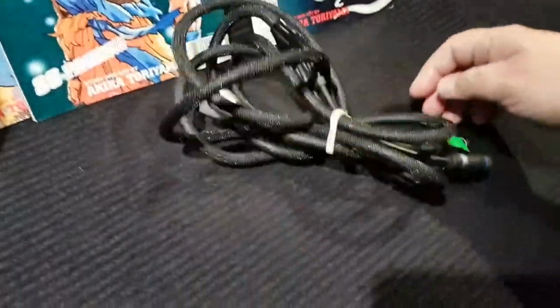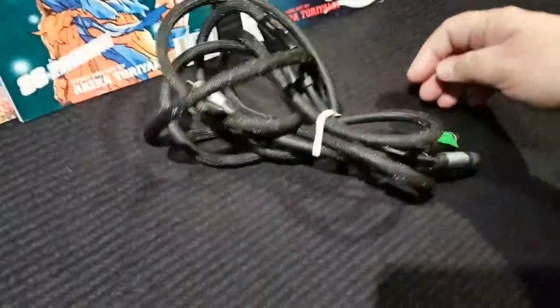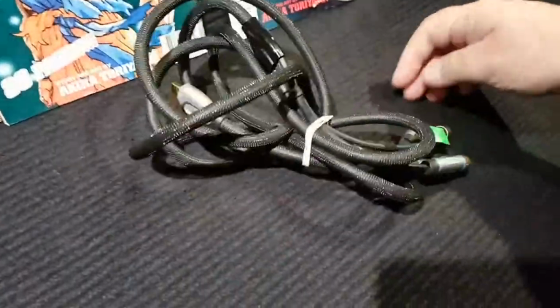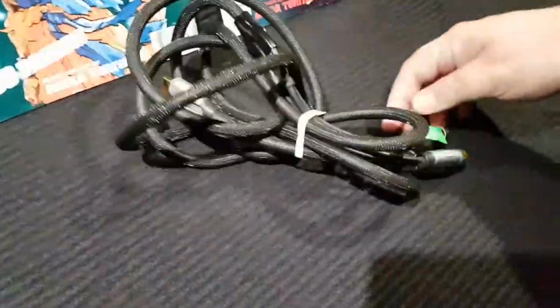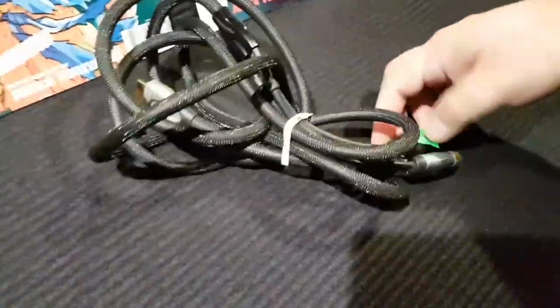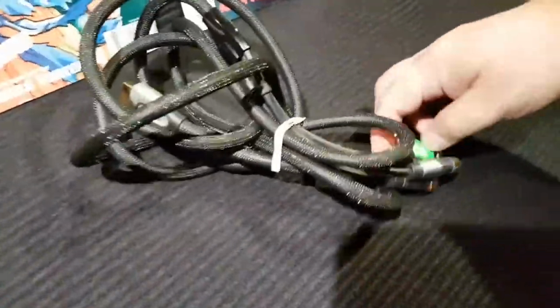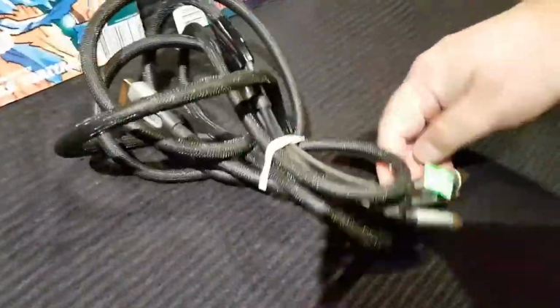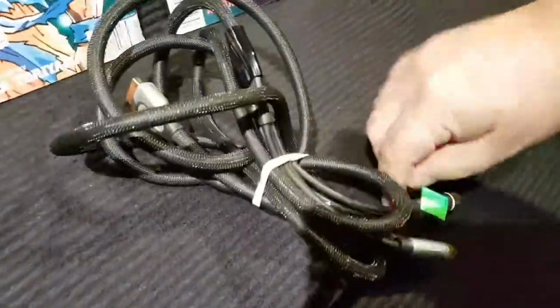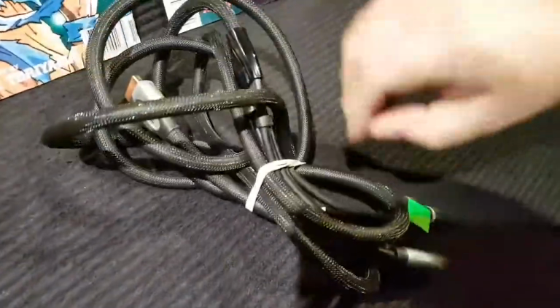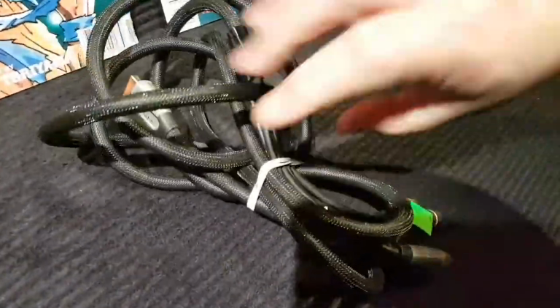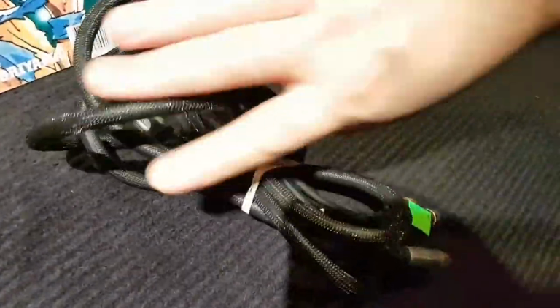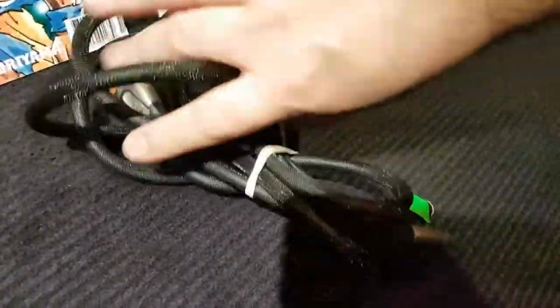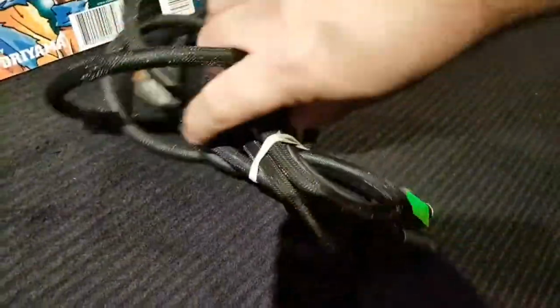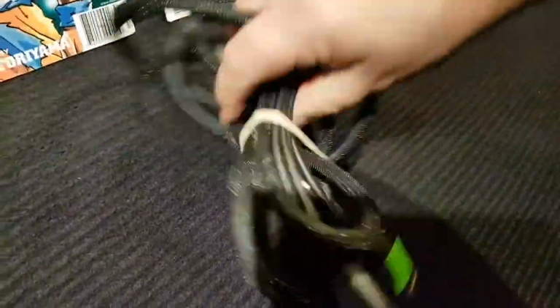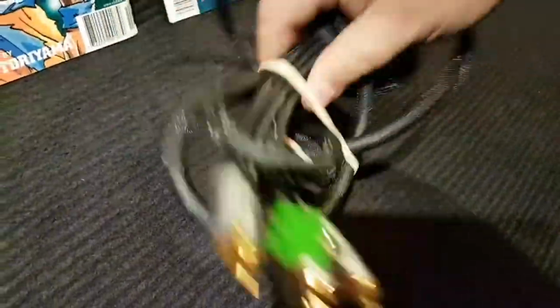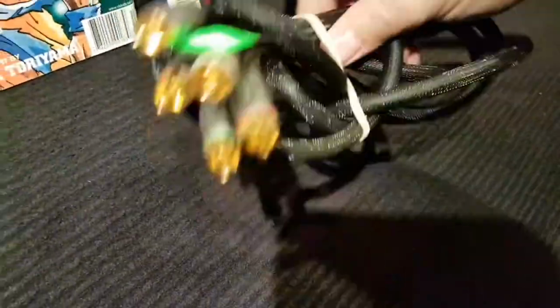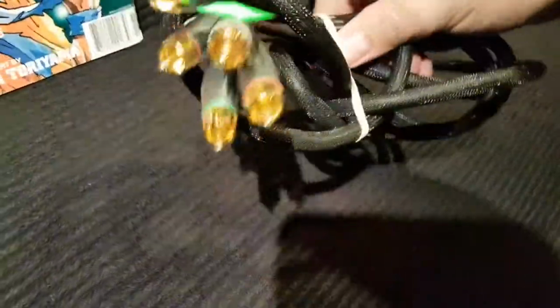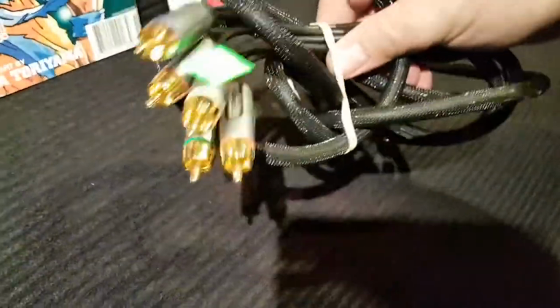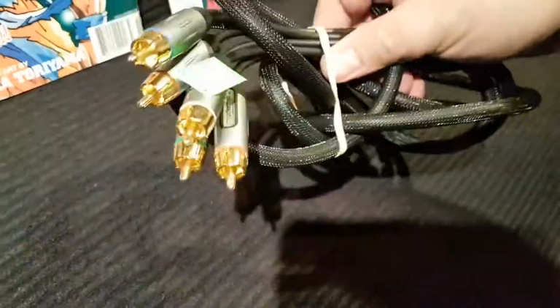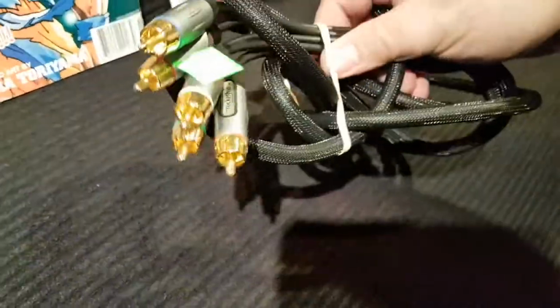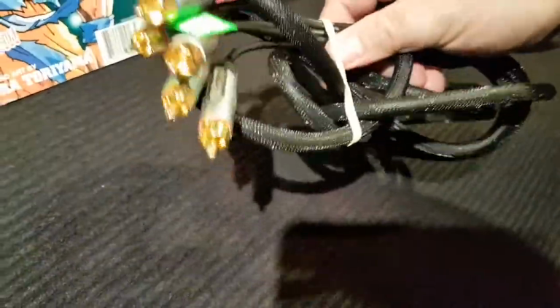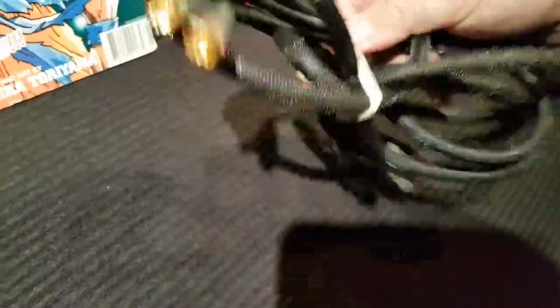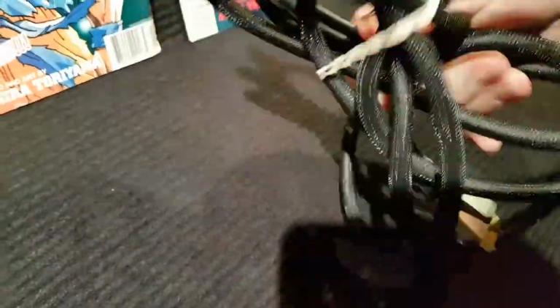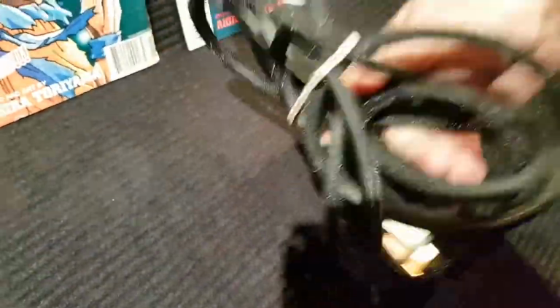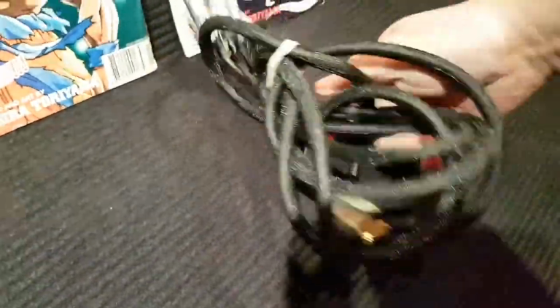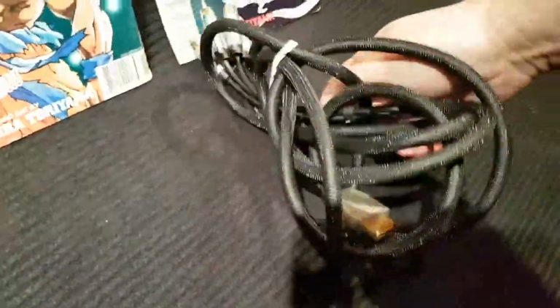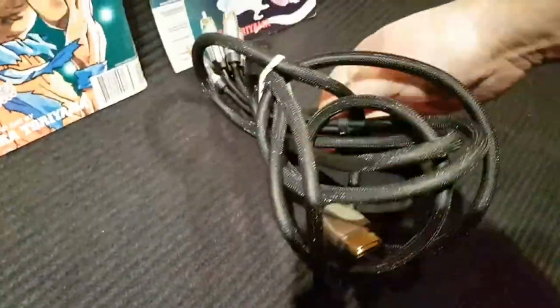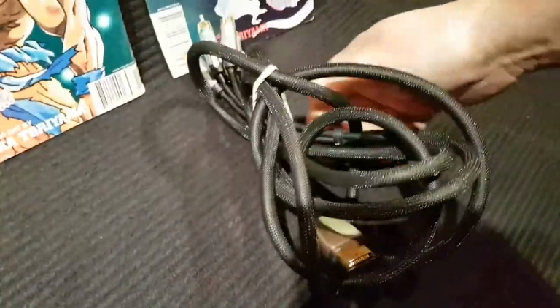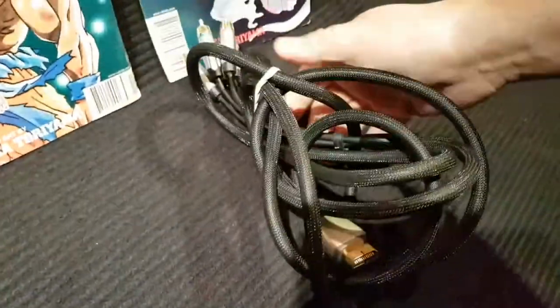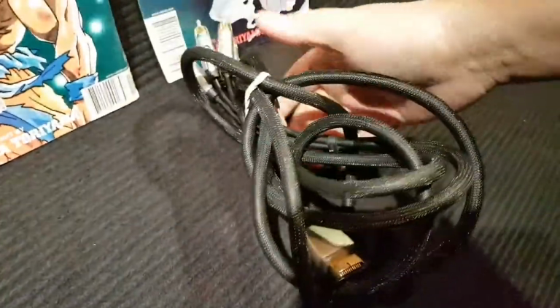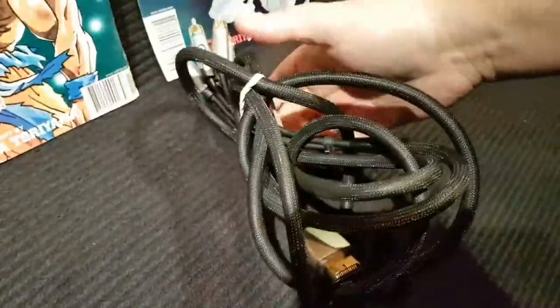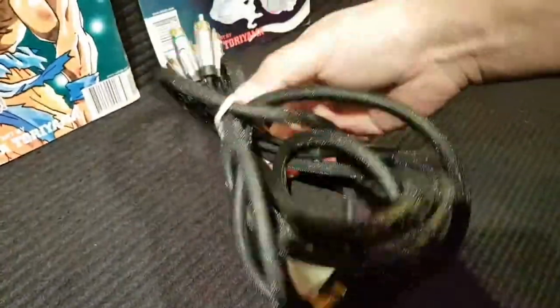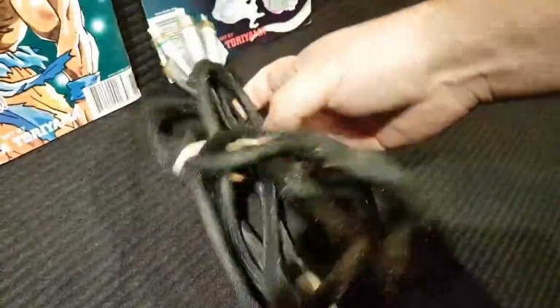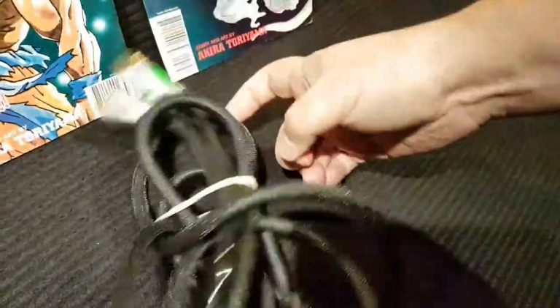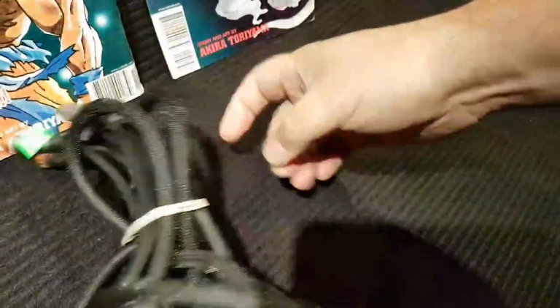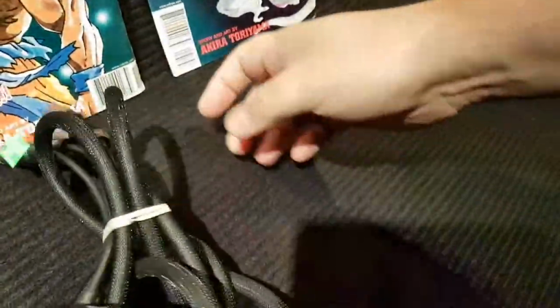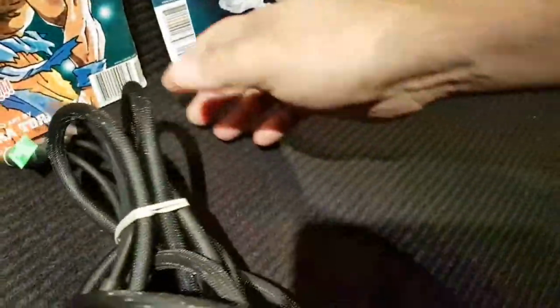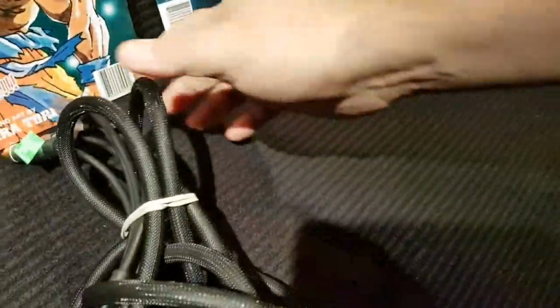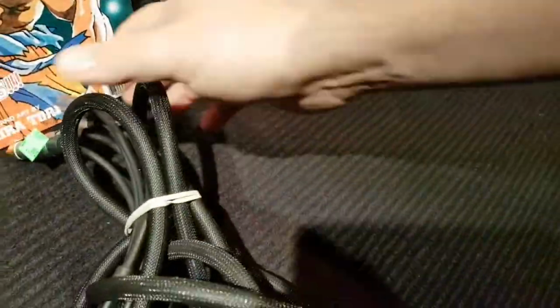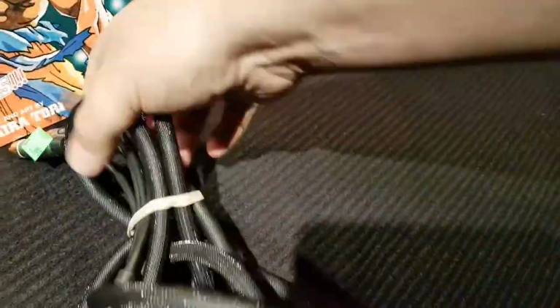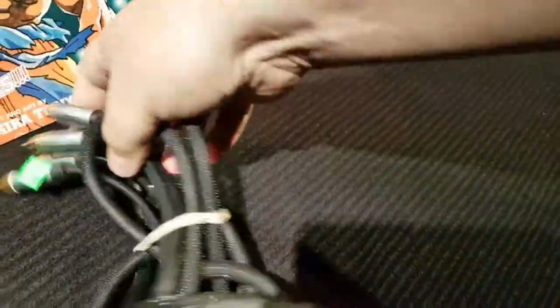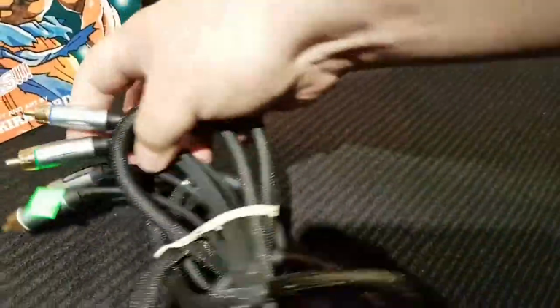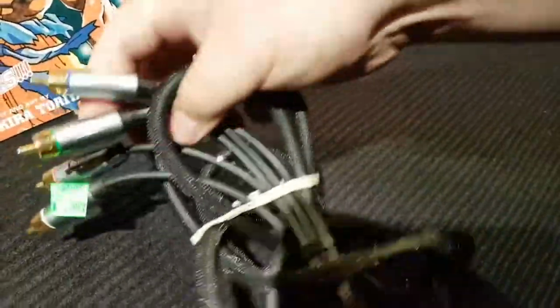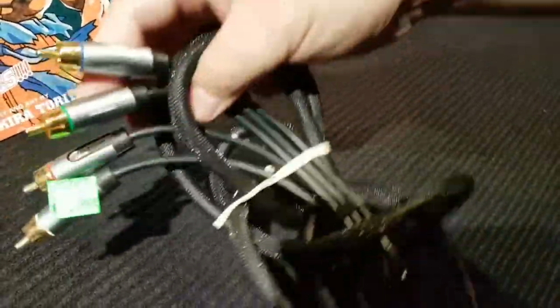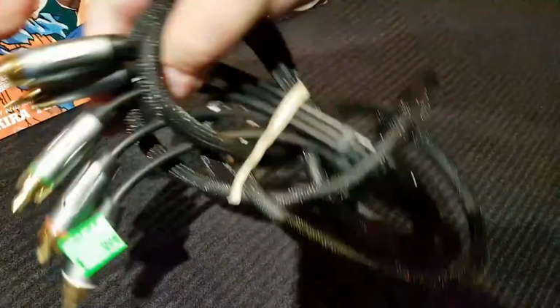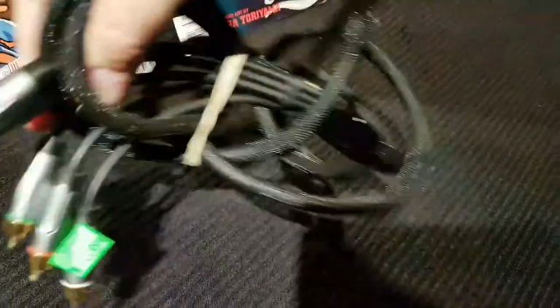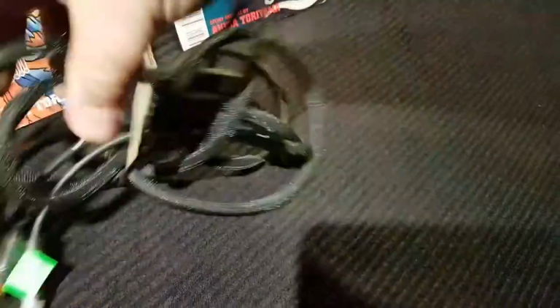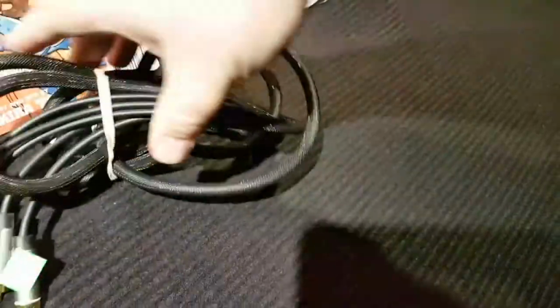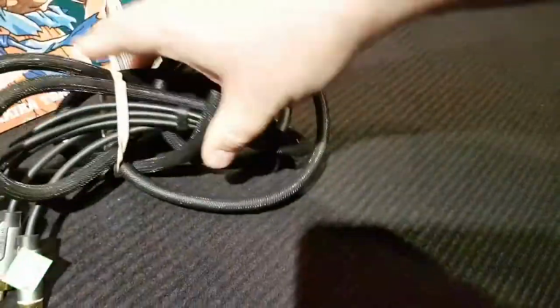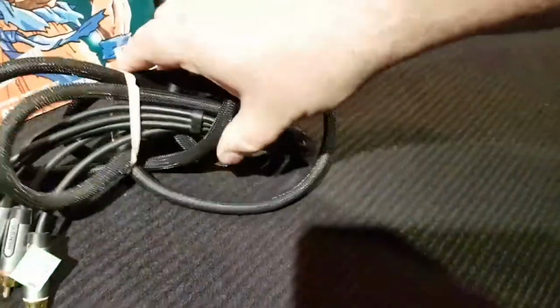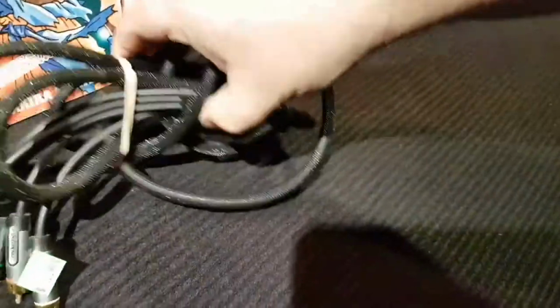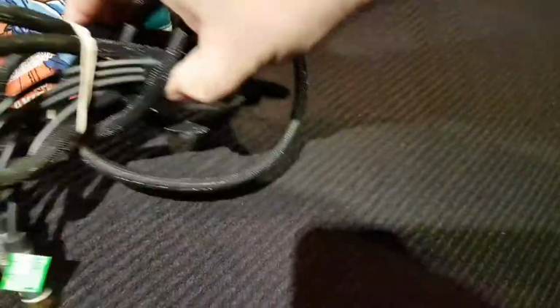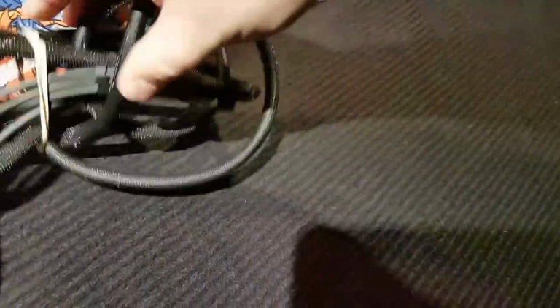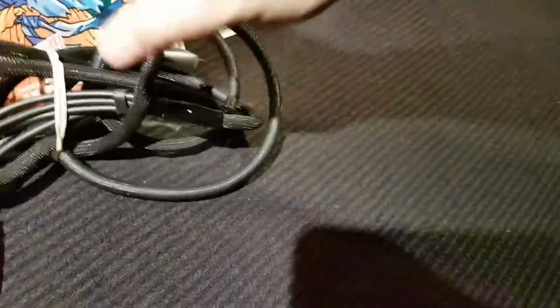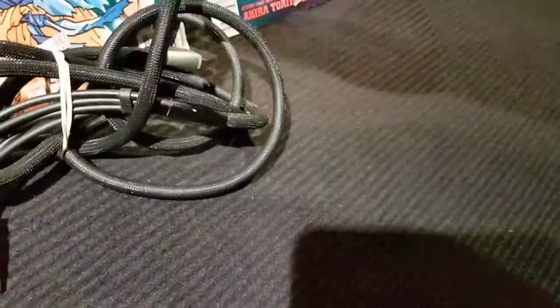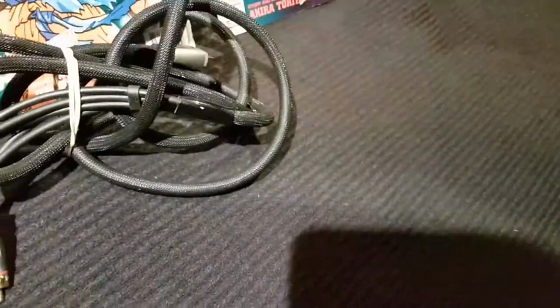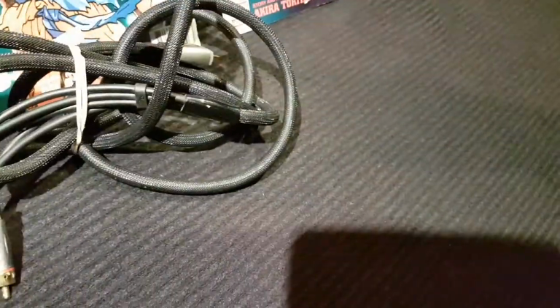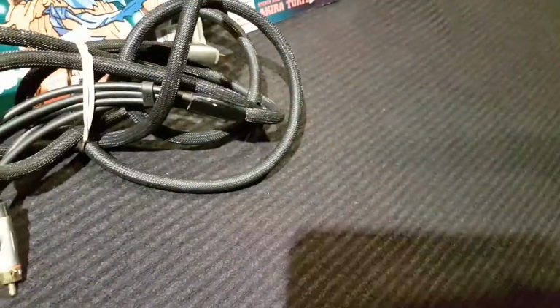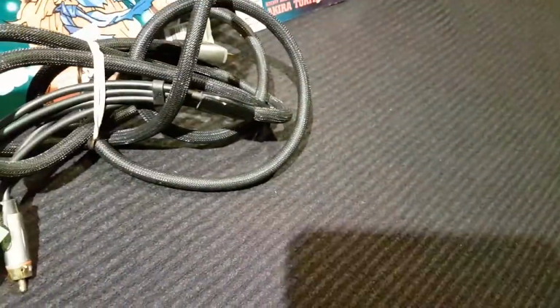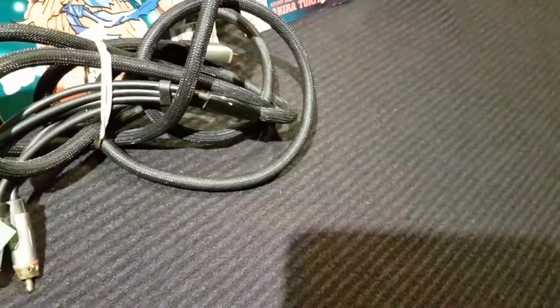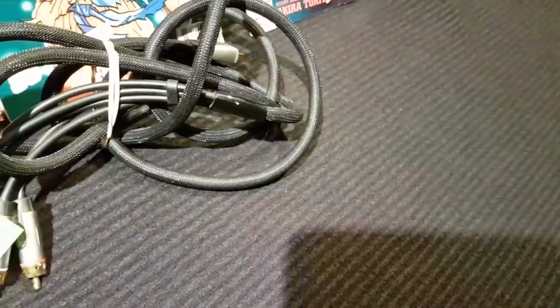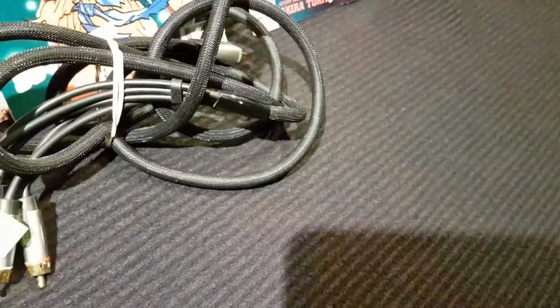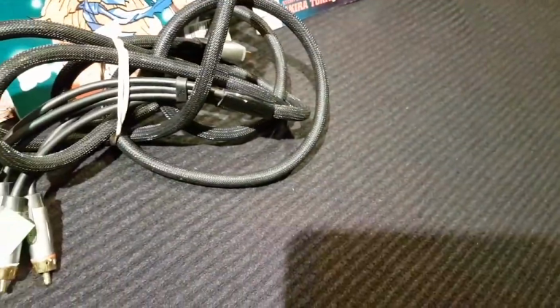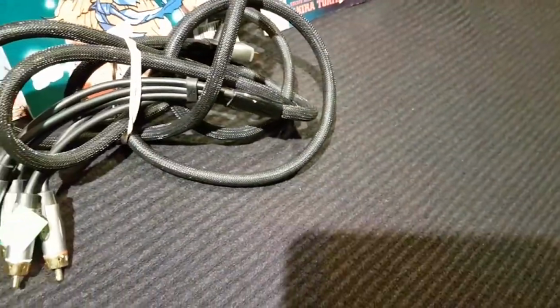Found this at a thrift store — absolutely don't need it. It's a component cable for PS2/PS3, but for a dollar I just — I got a problem.